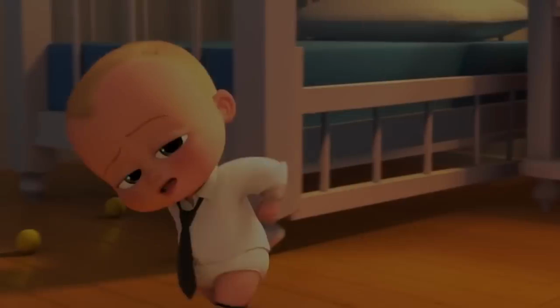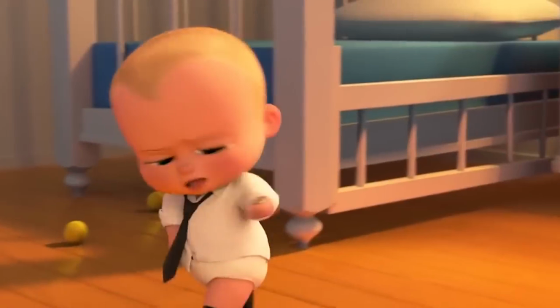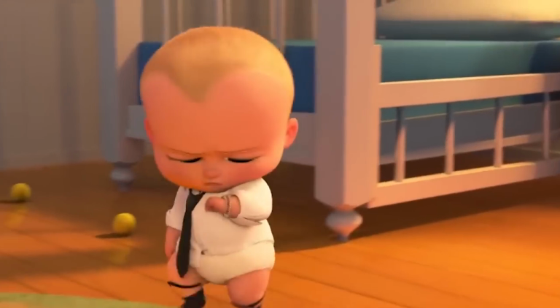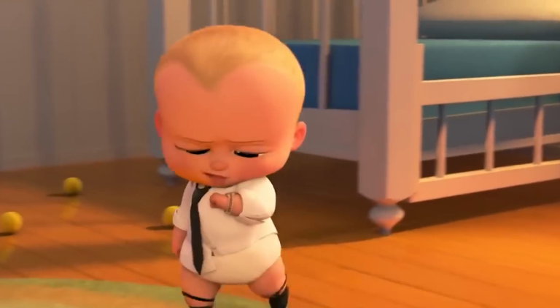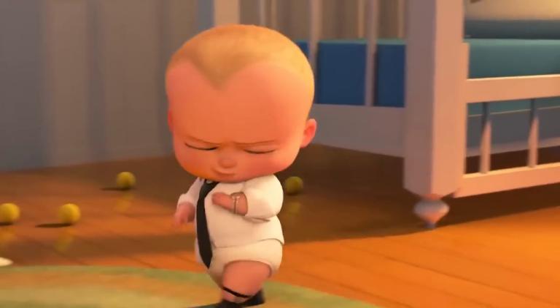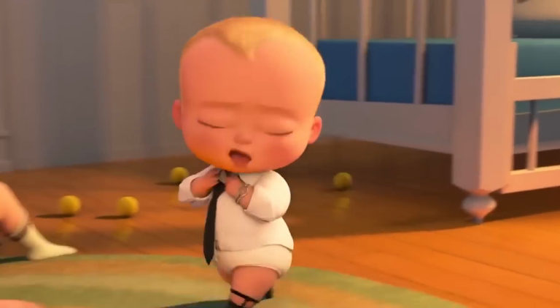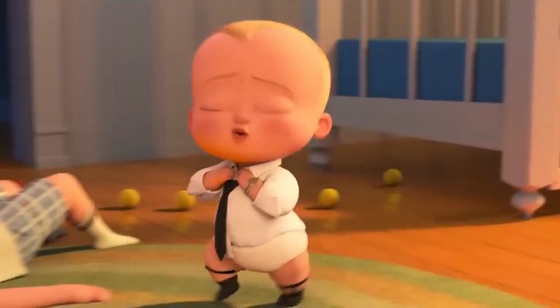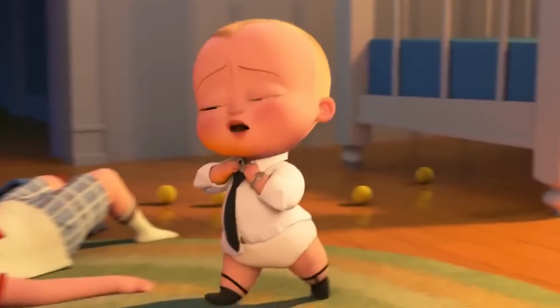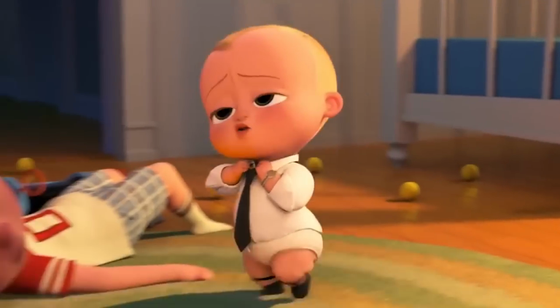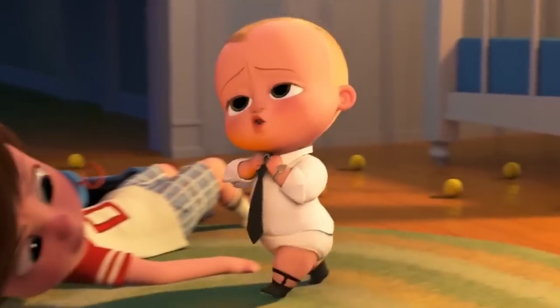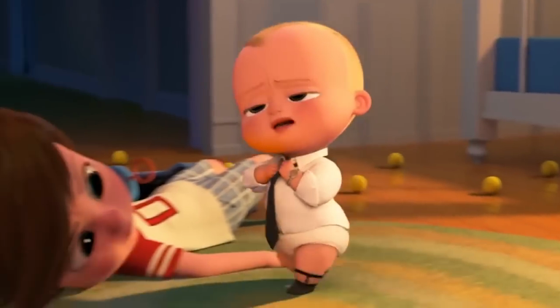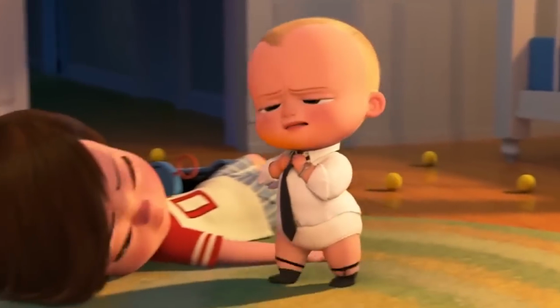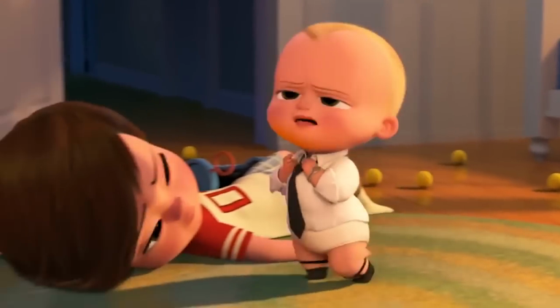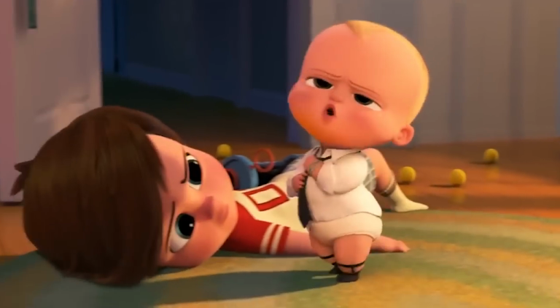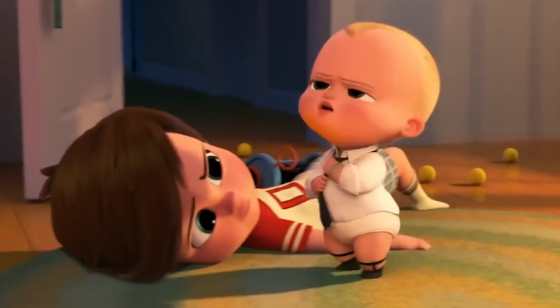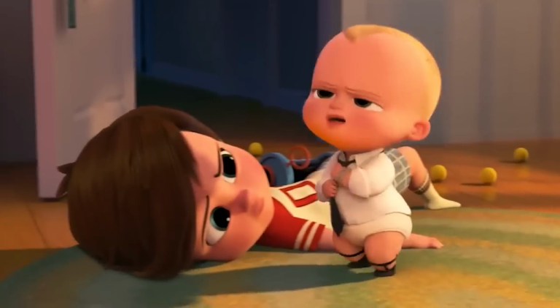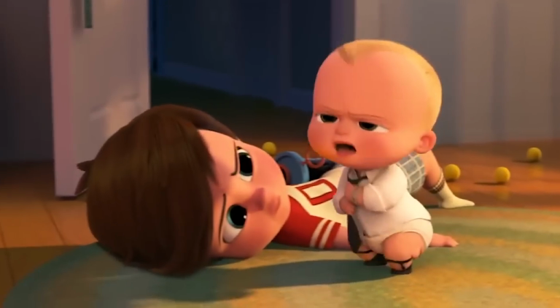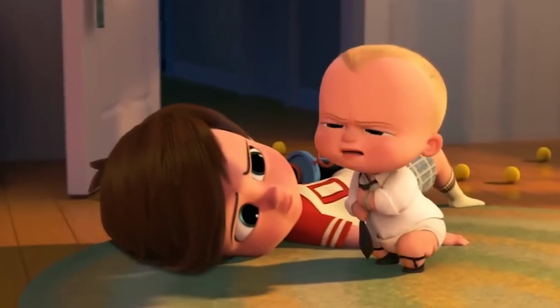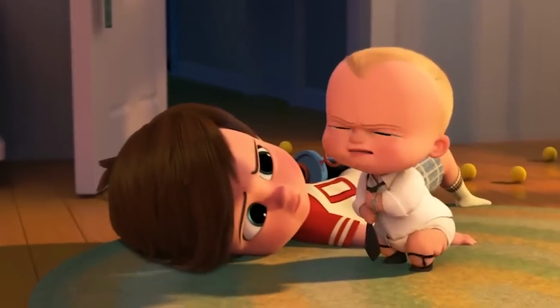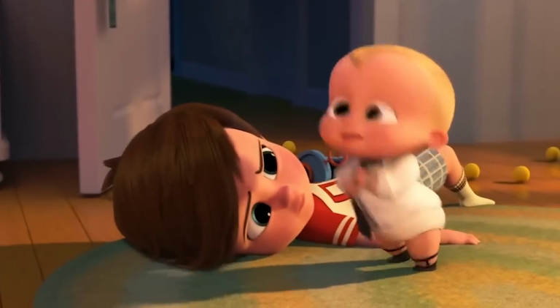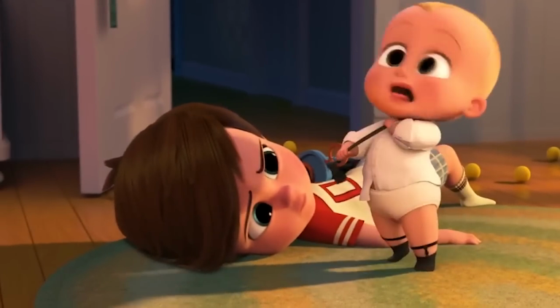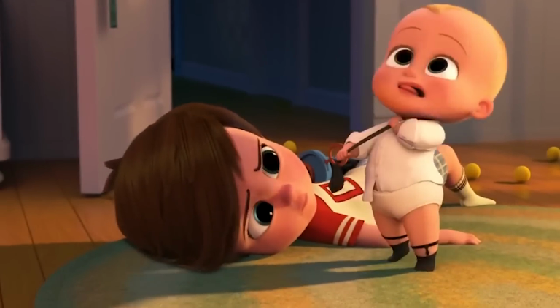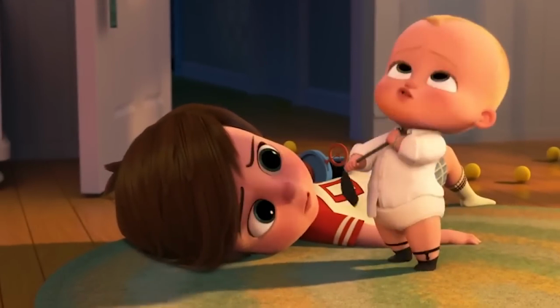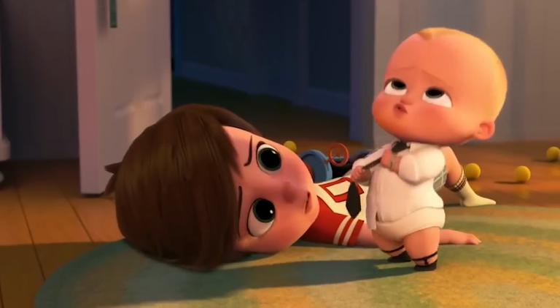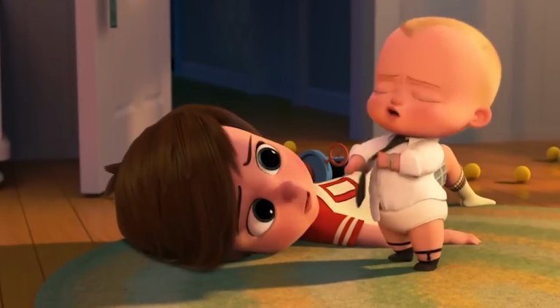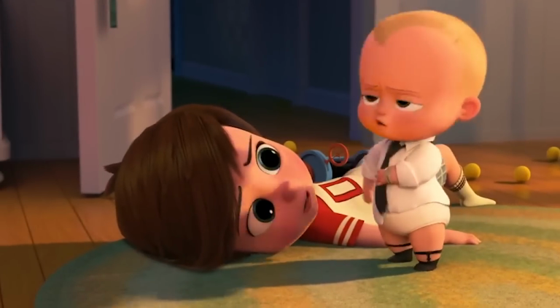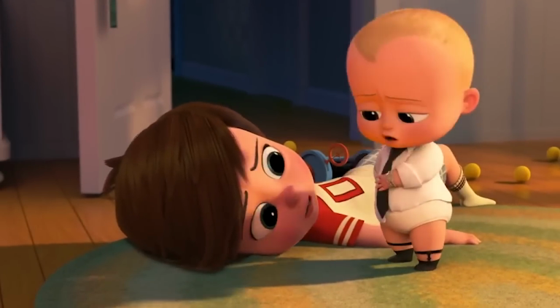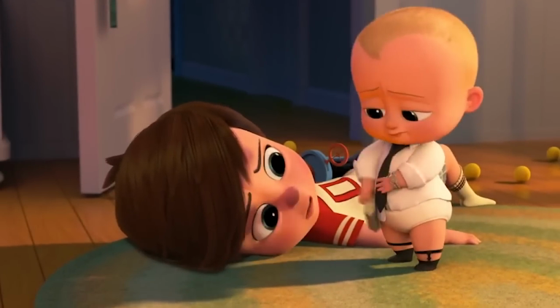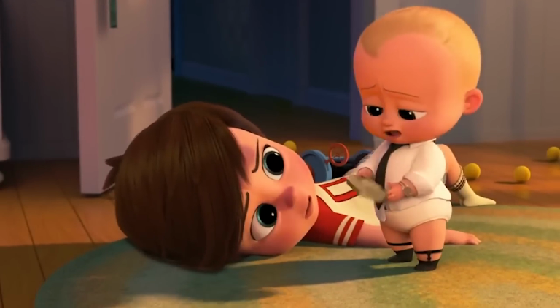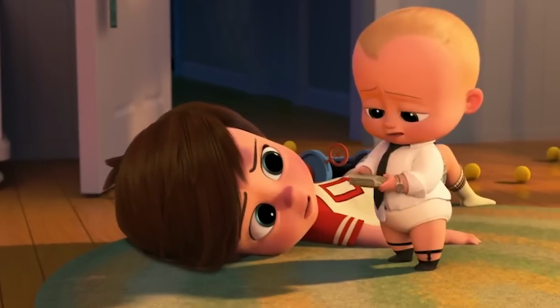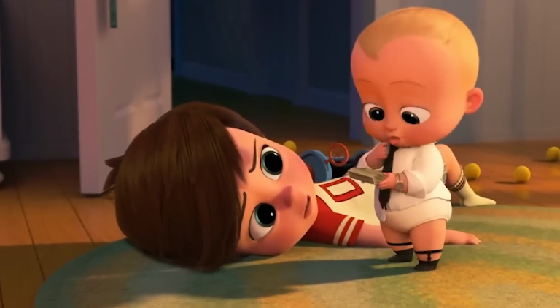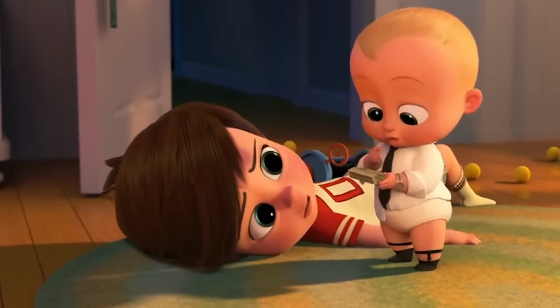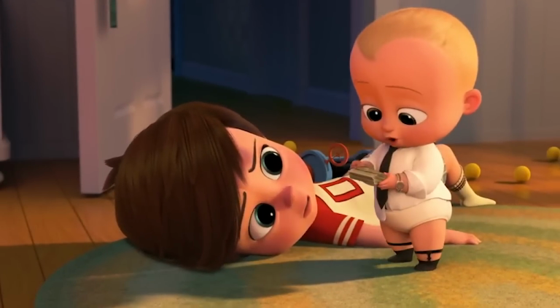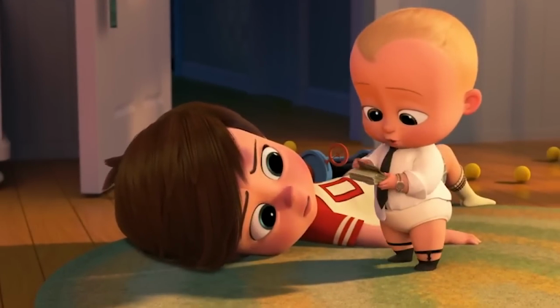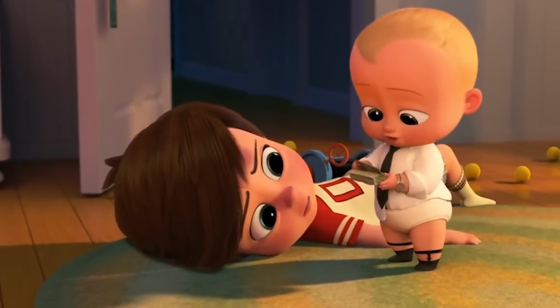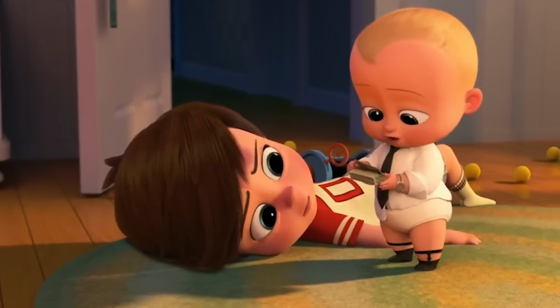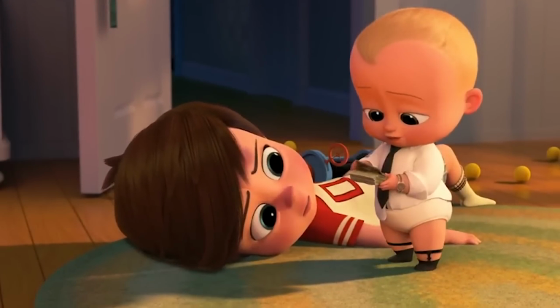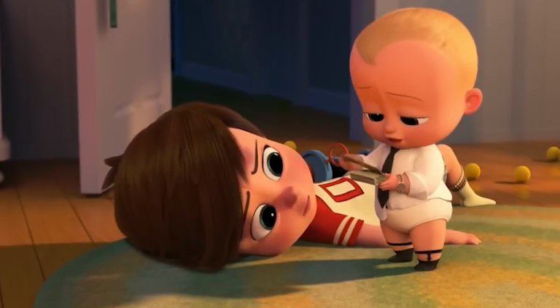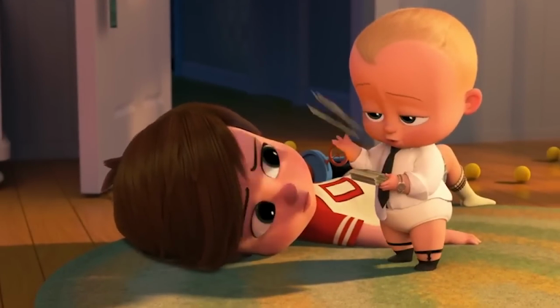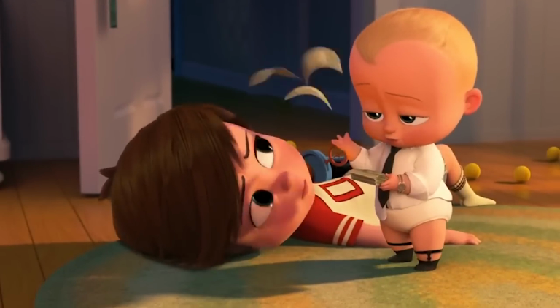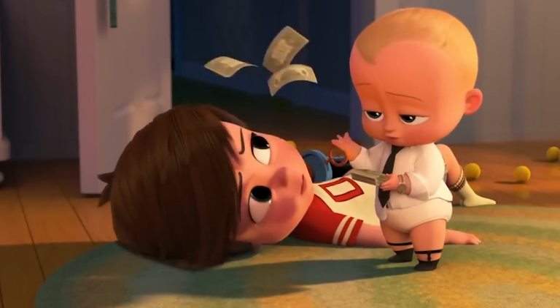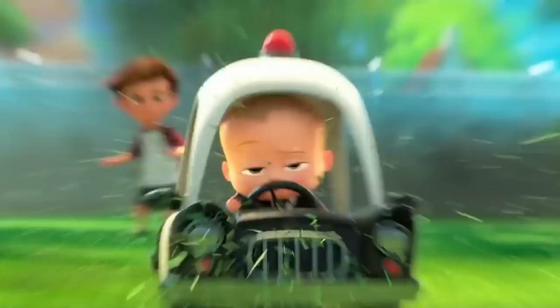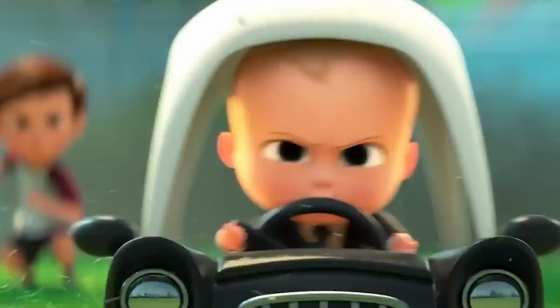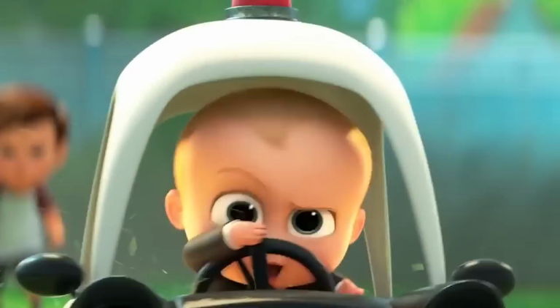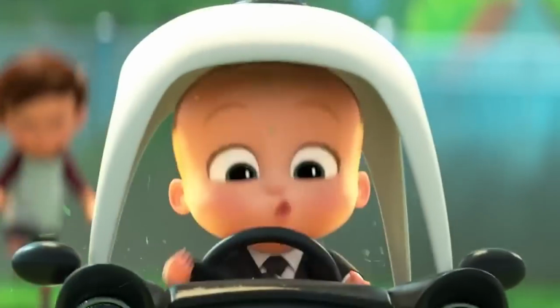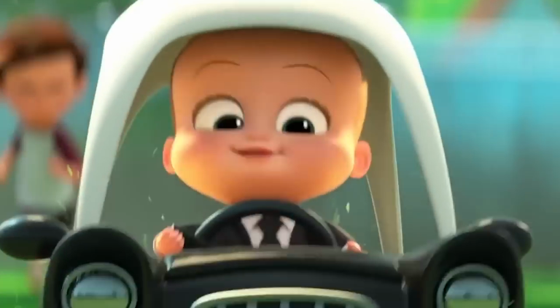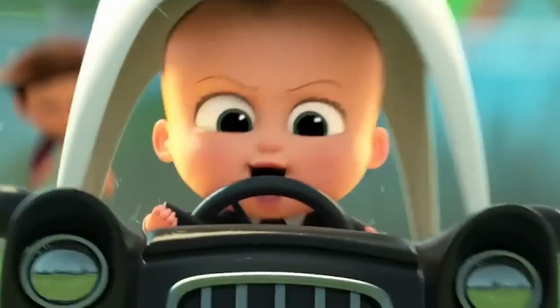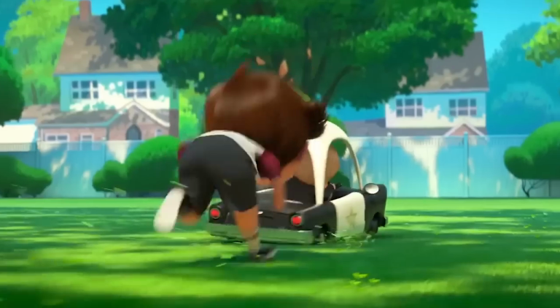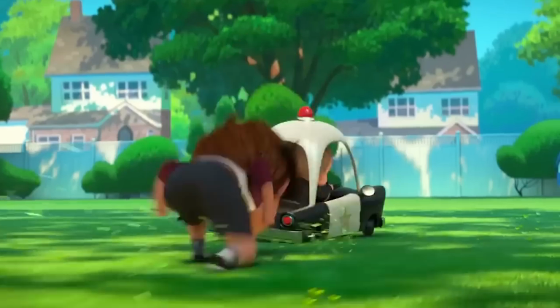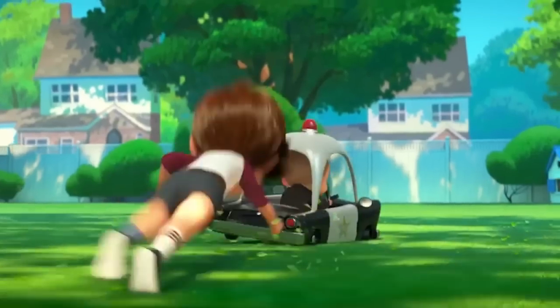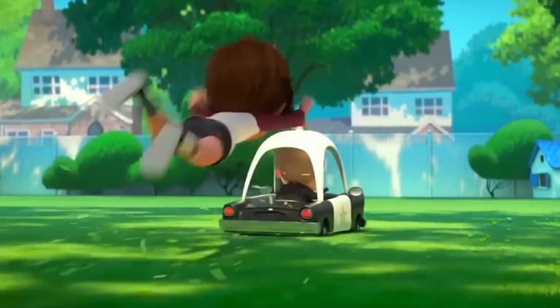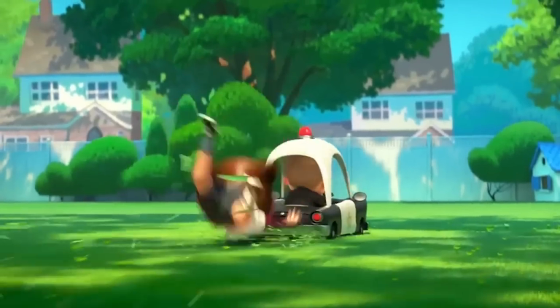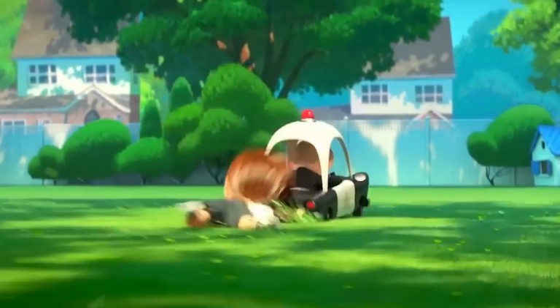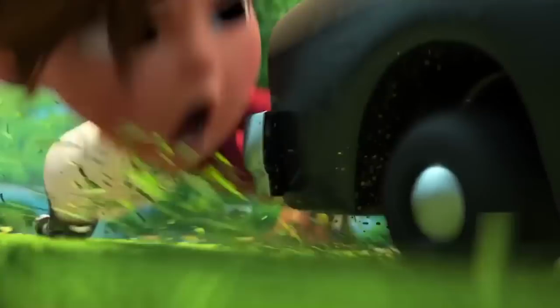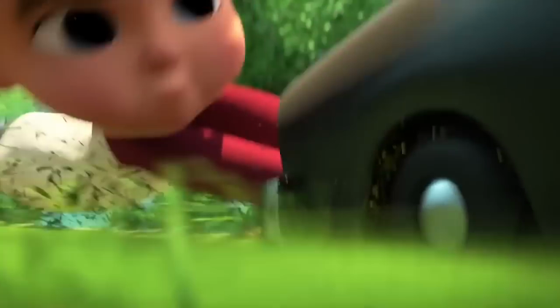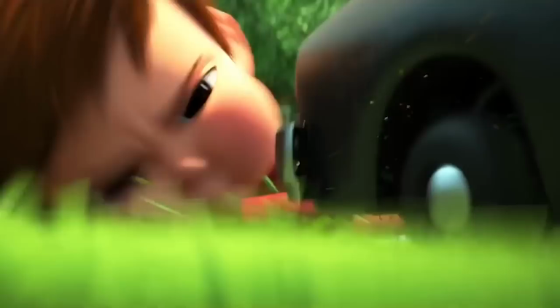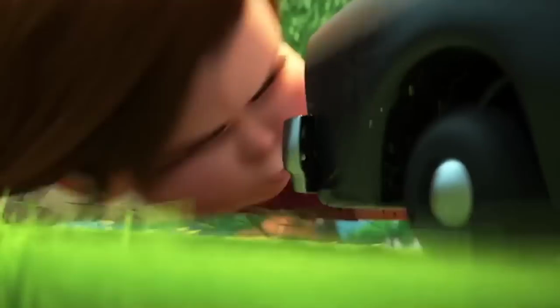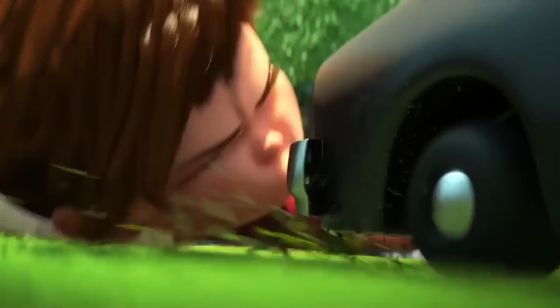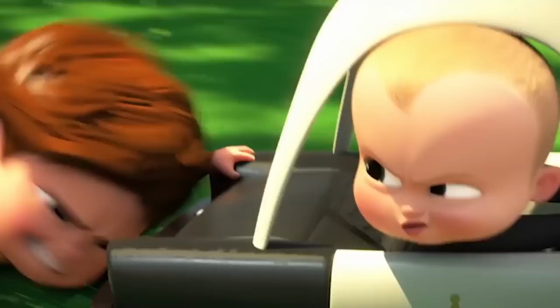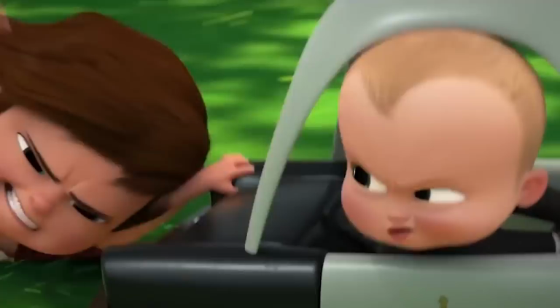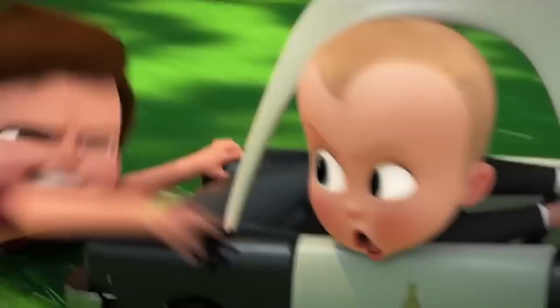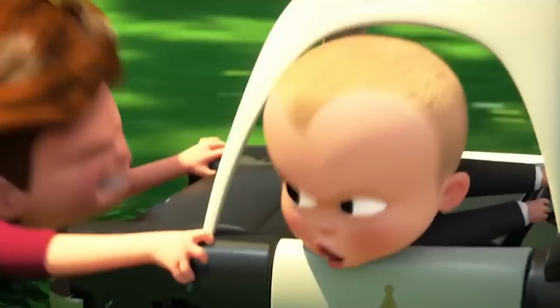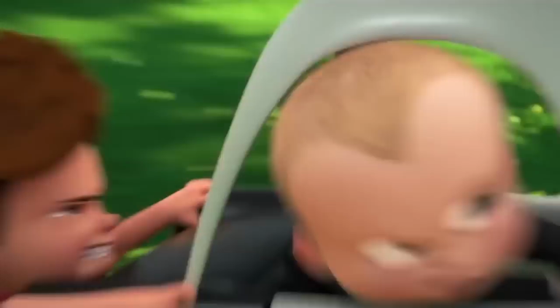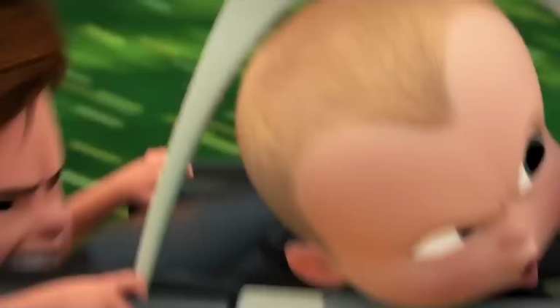Hey everyone, welcome to the club. Today I'll be showing you how to draw the Boss Baby using simple step-by-step techniques. So stick around and let's get started.